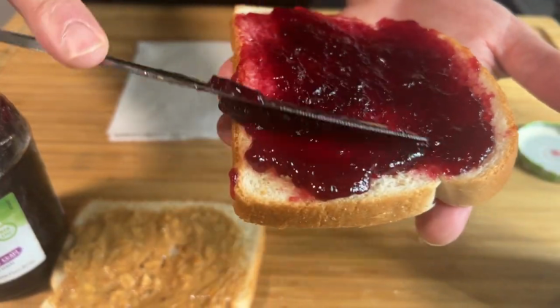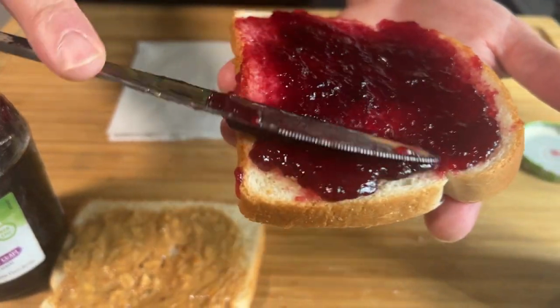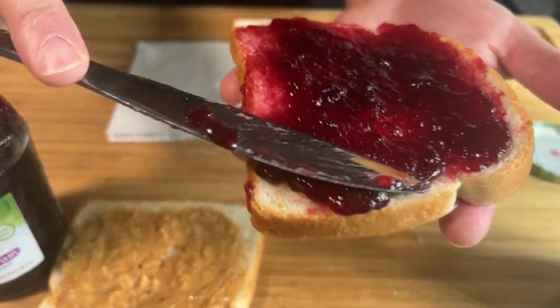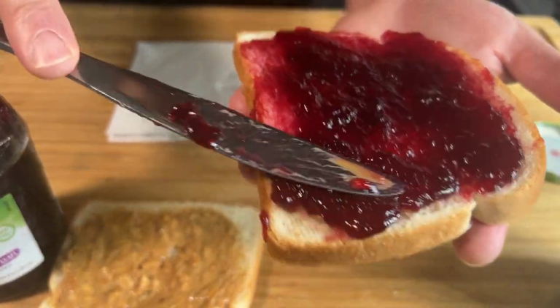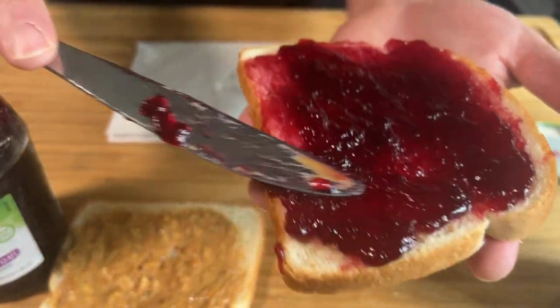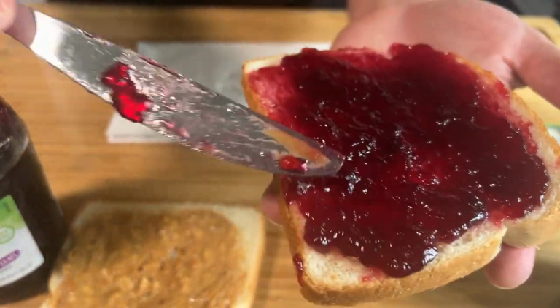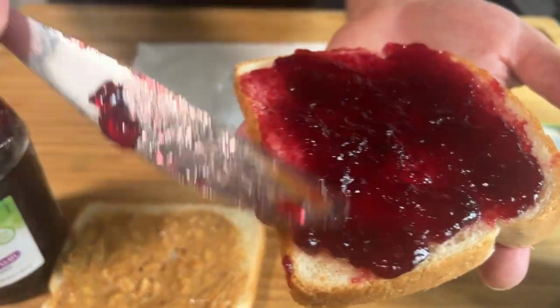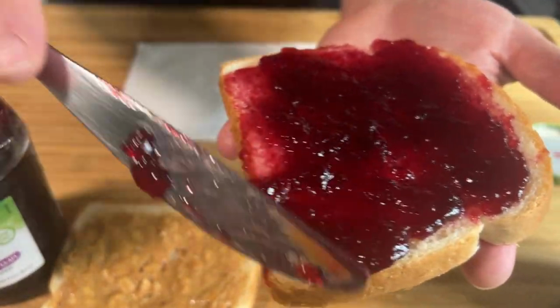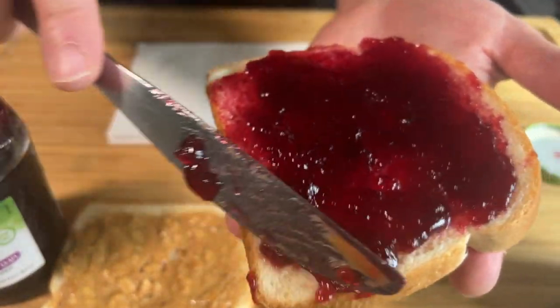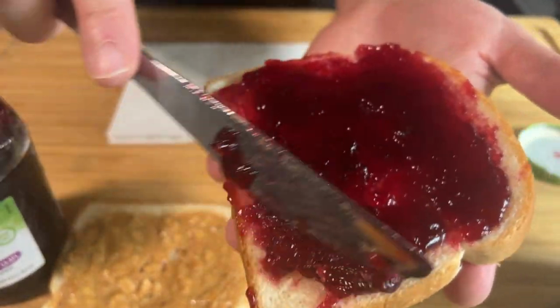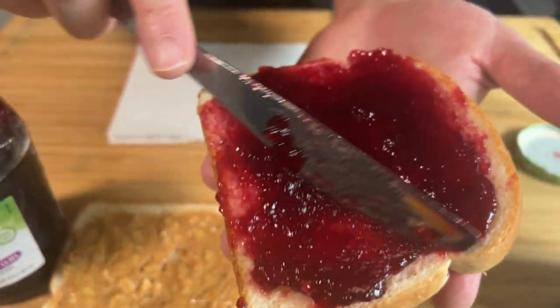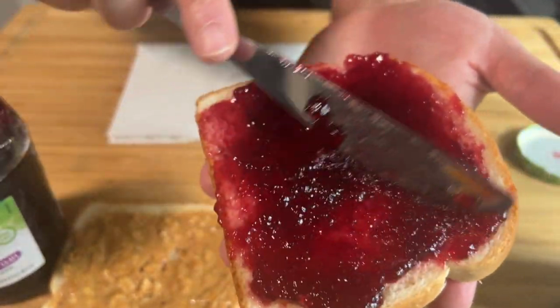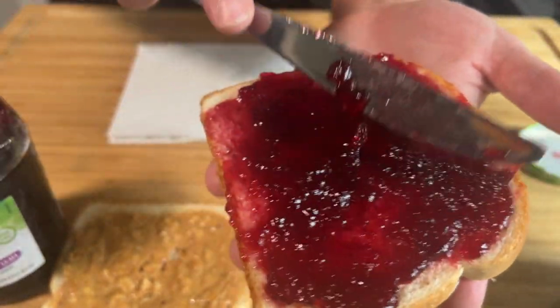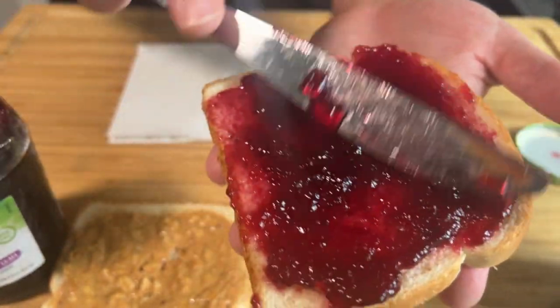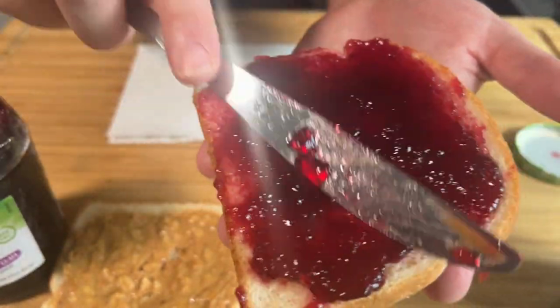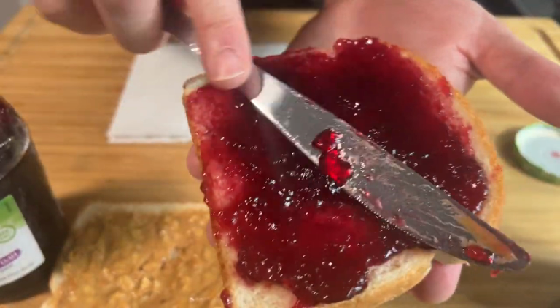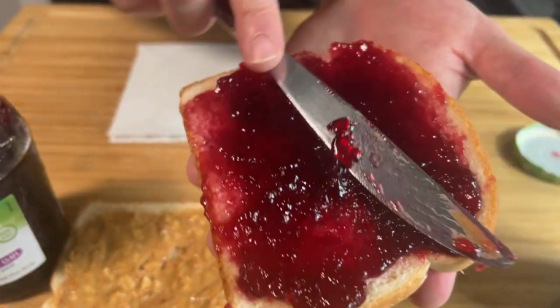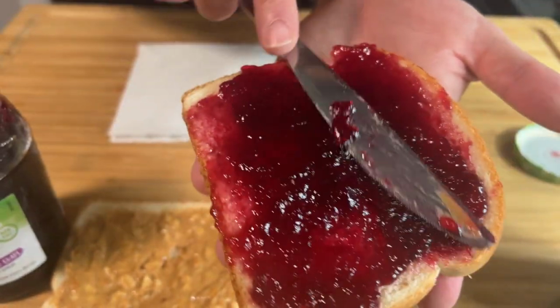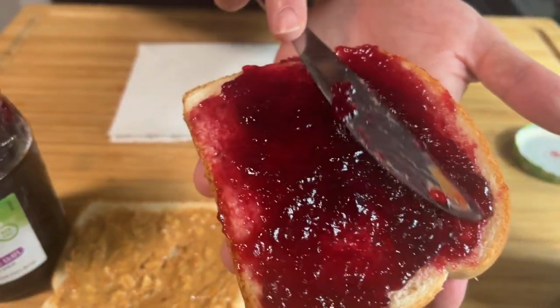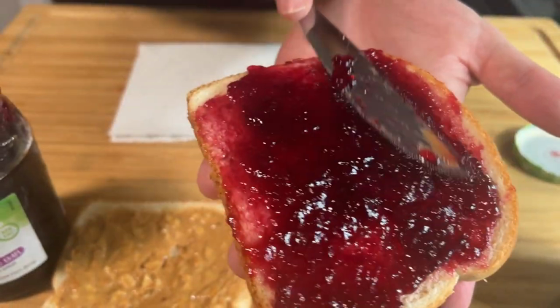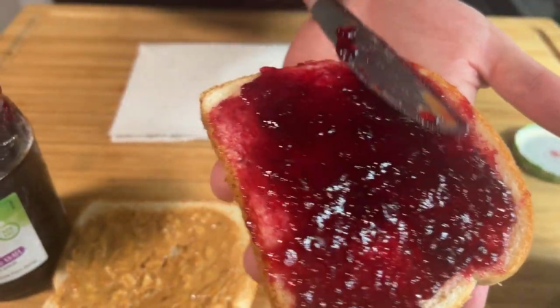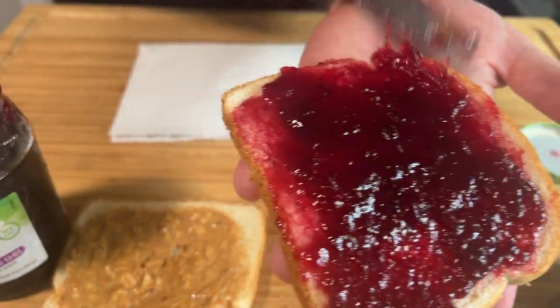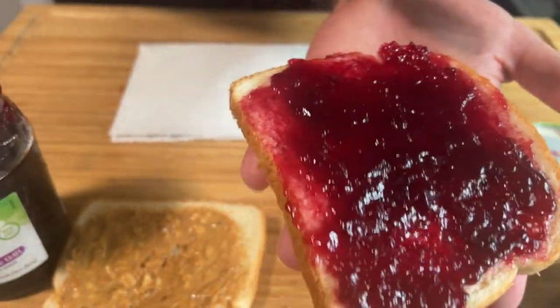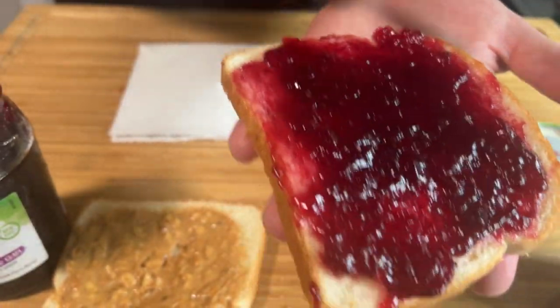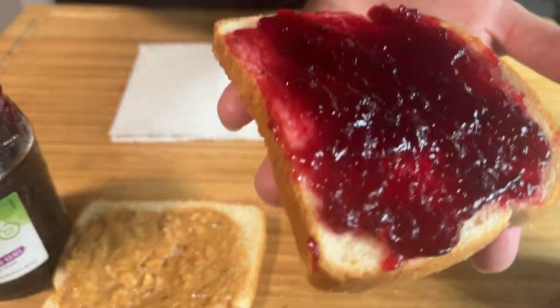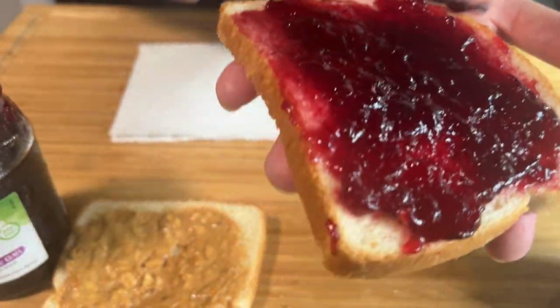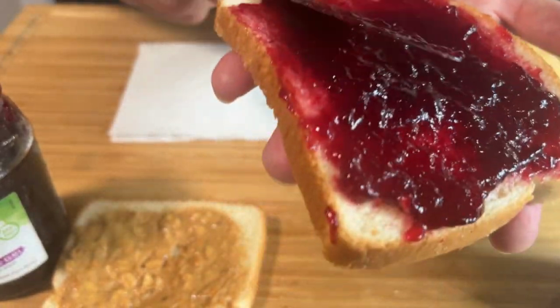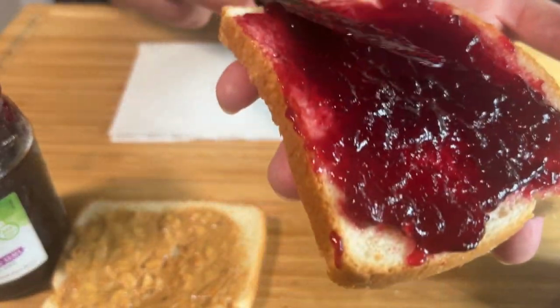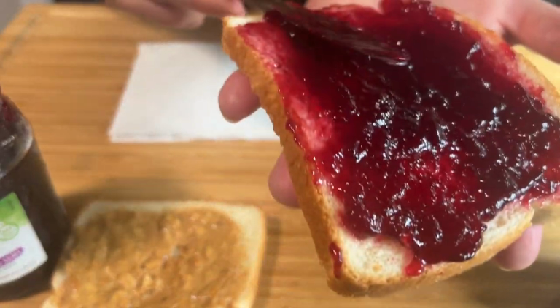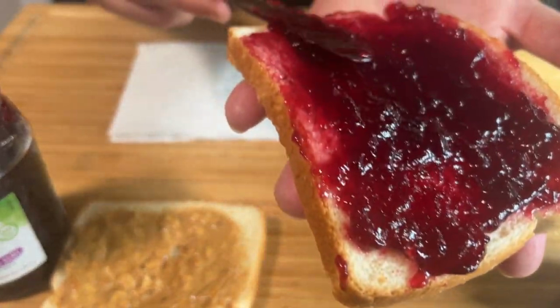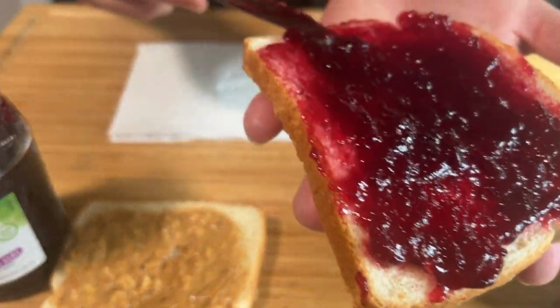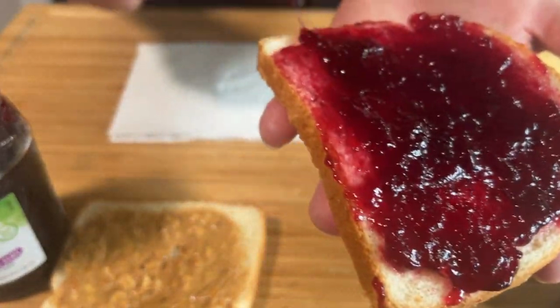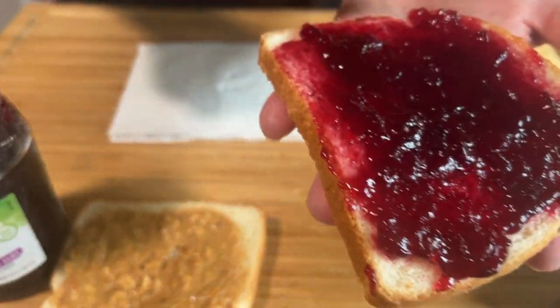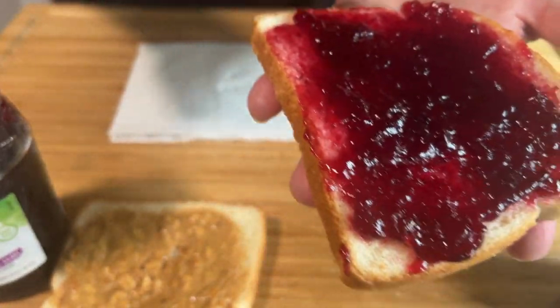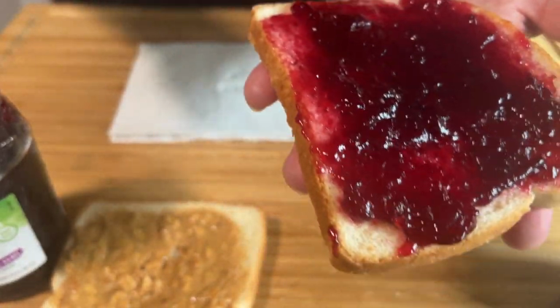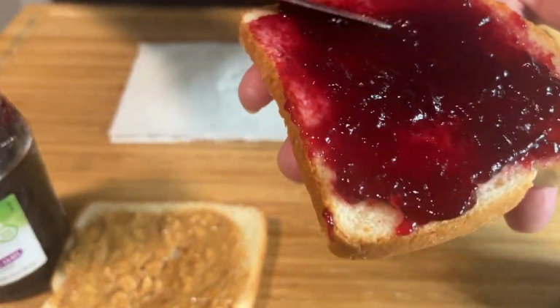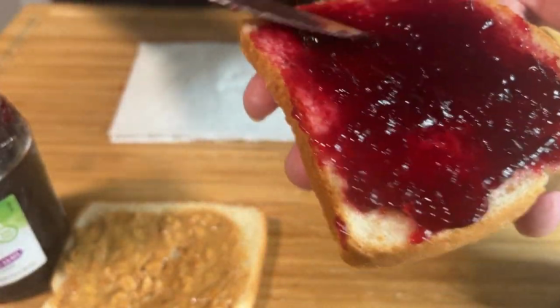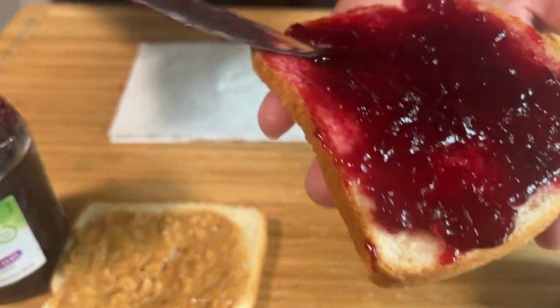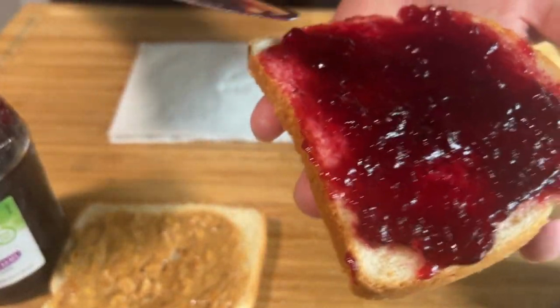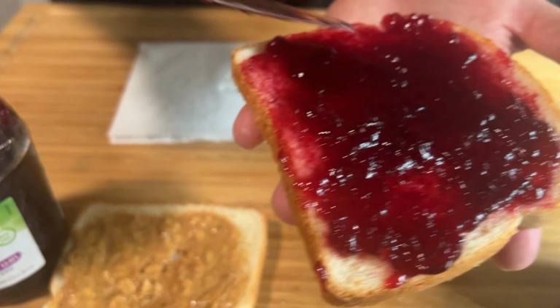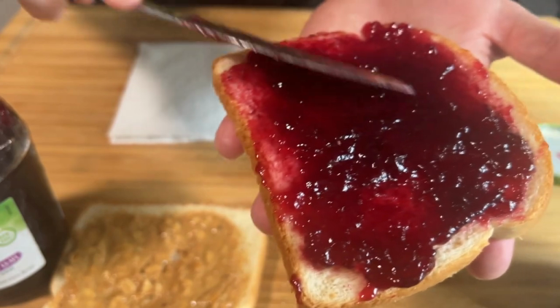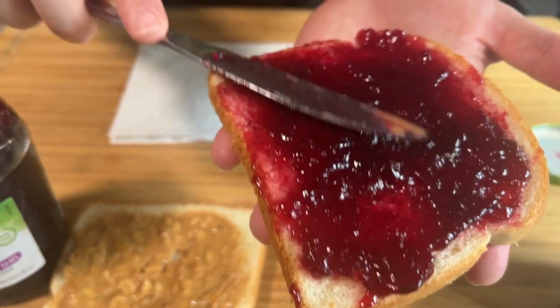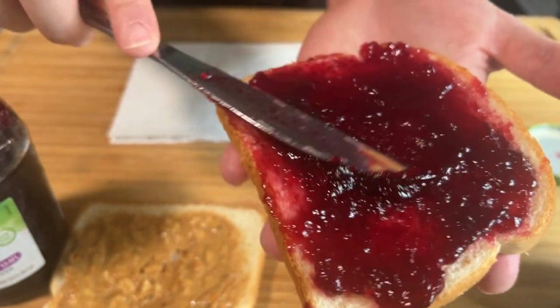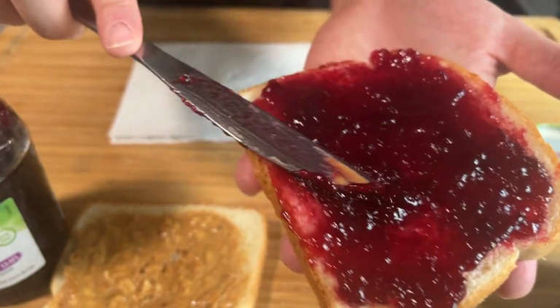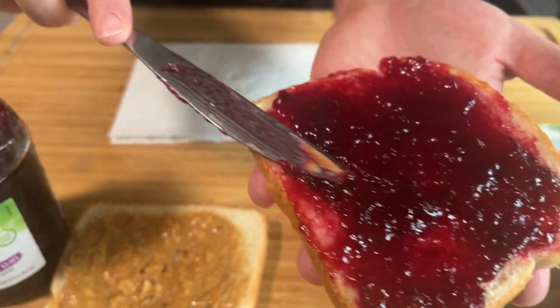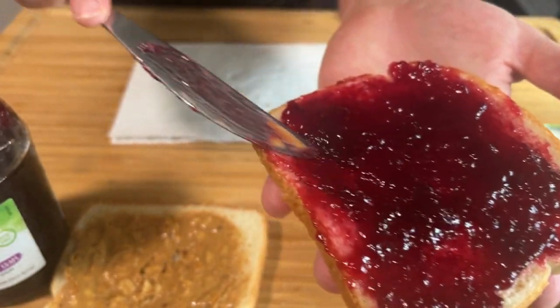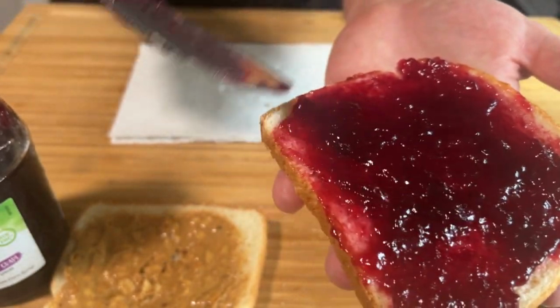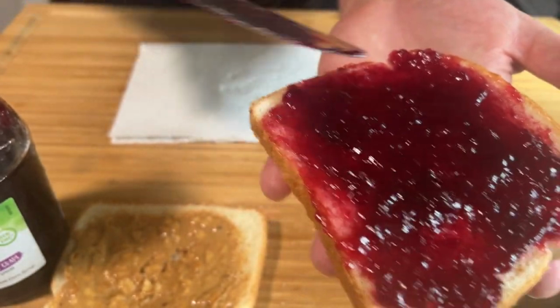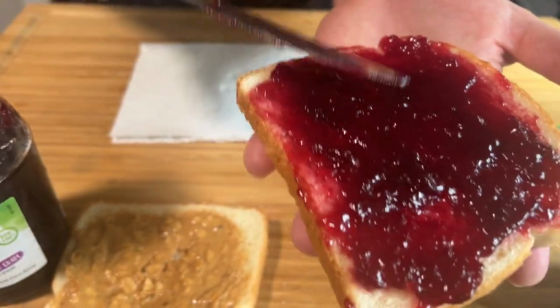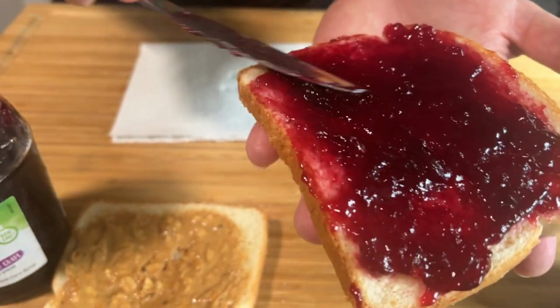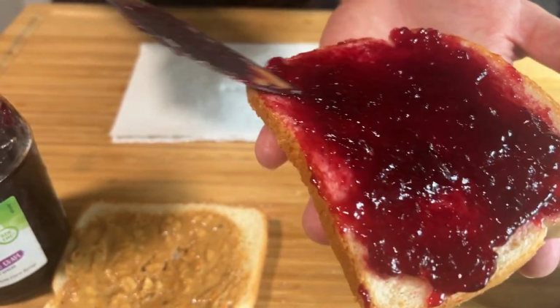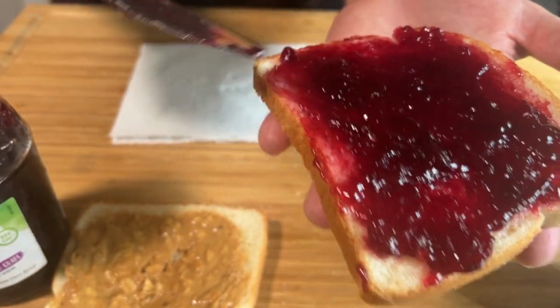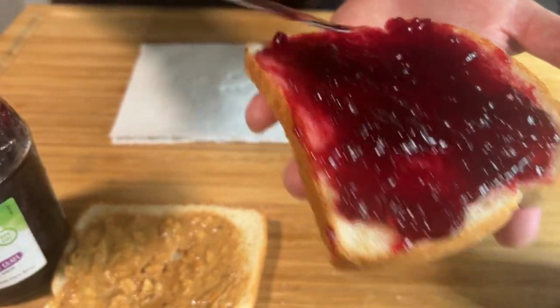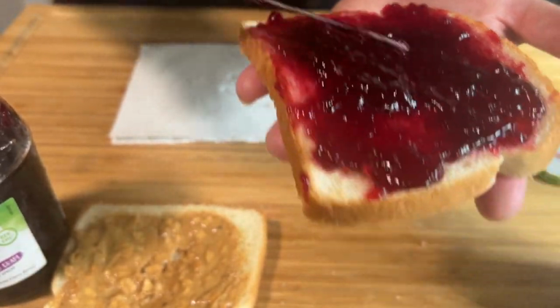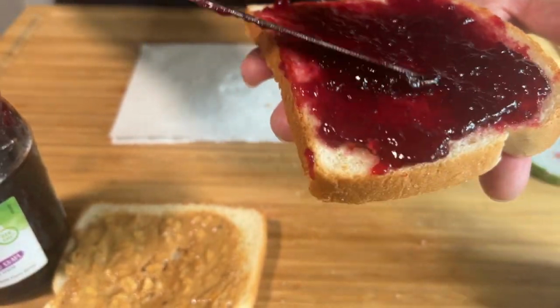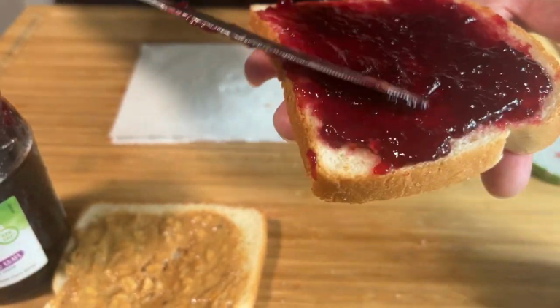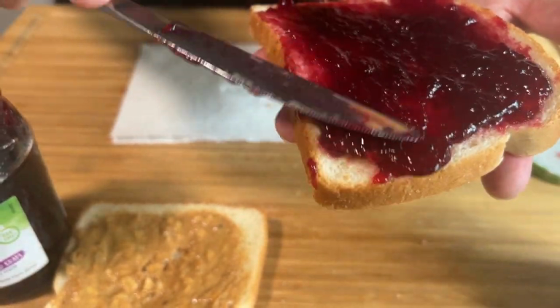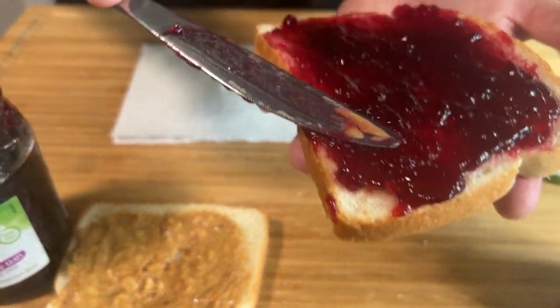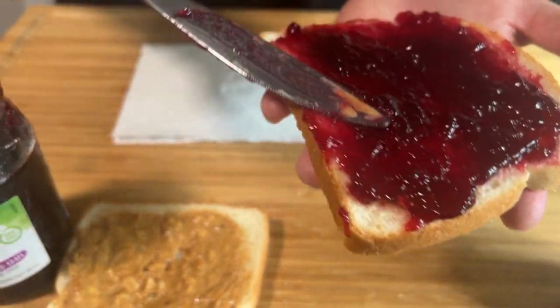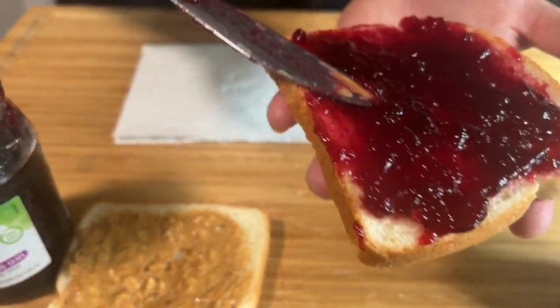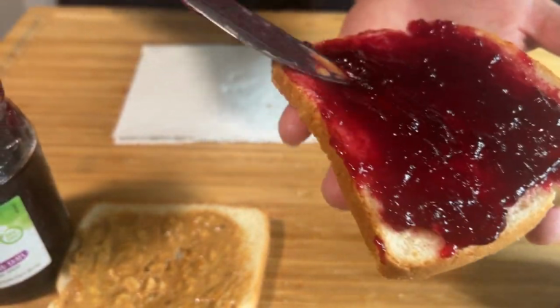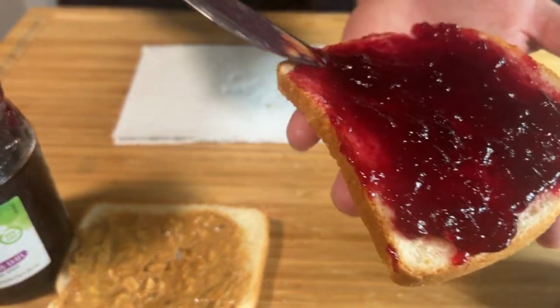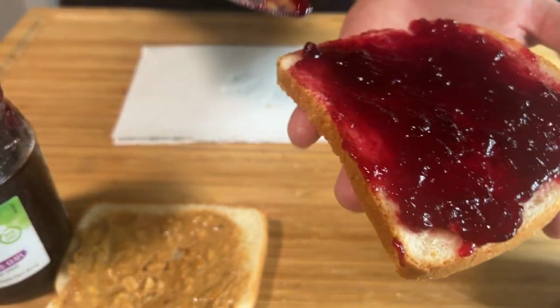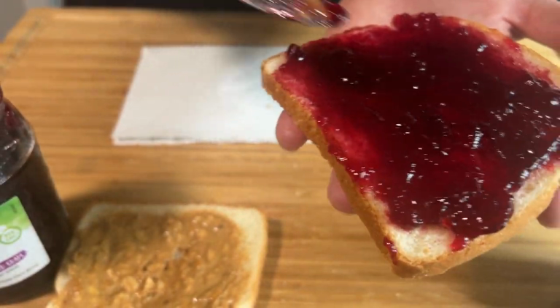I'll be honest, that's still a little too much jelly for me. But for aesthetics, that's going to make a good-ass look — that's going to look real good.